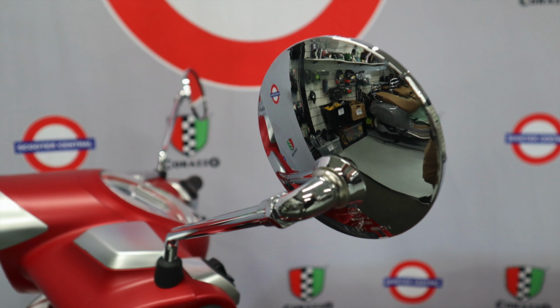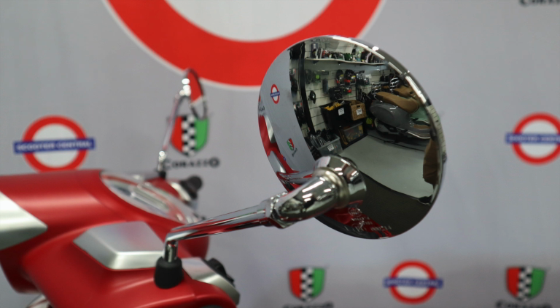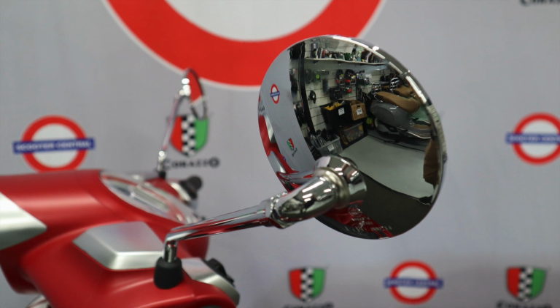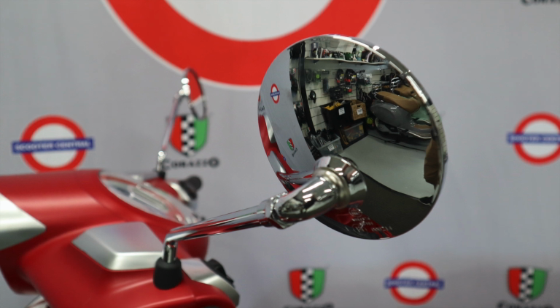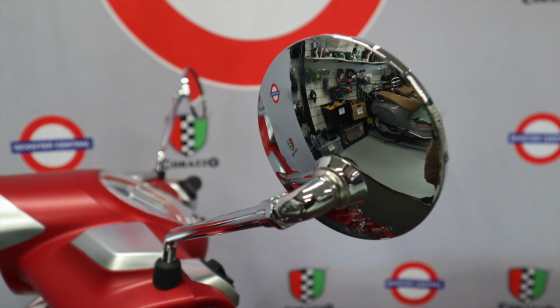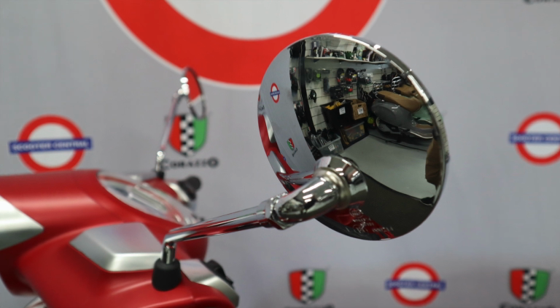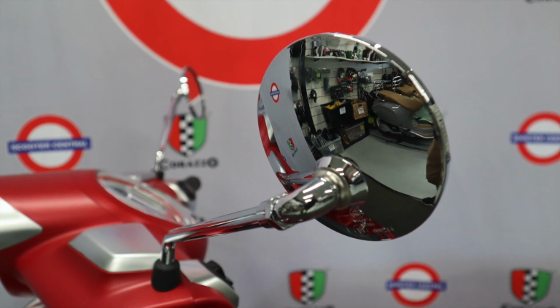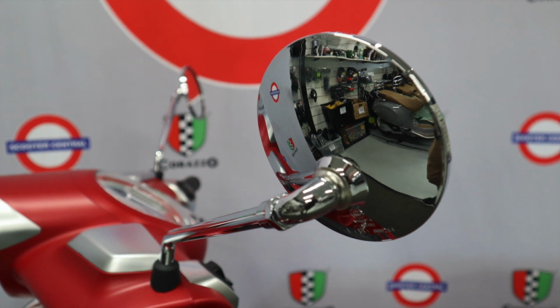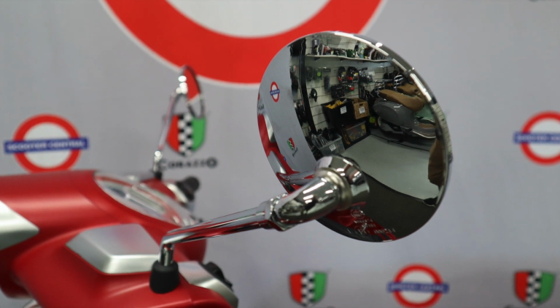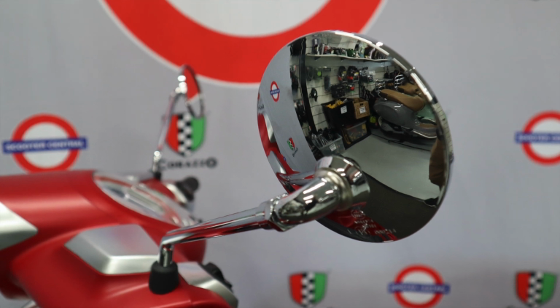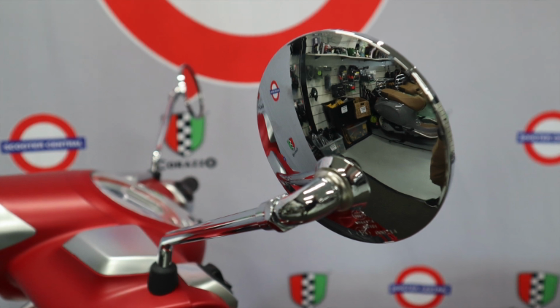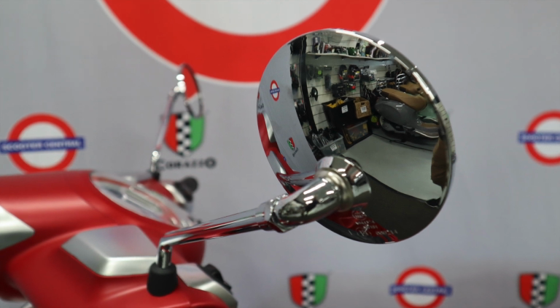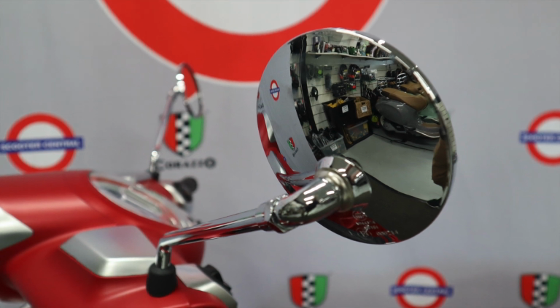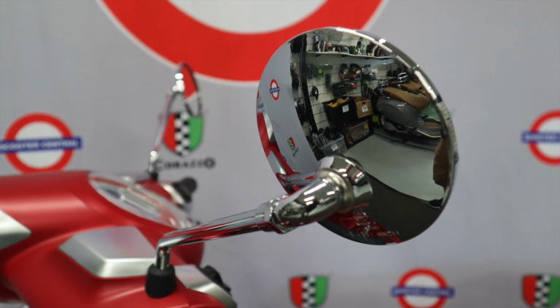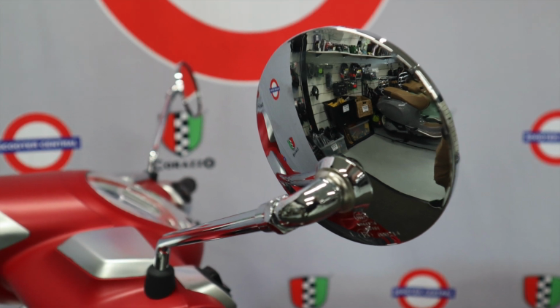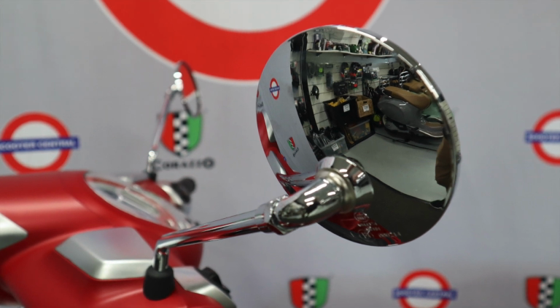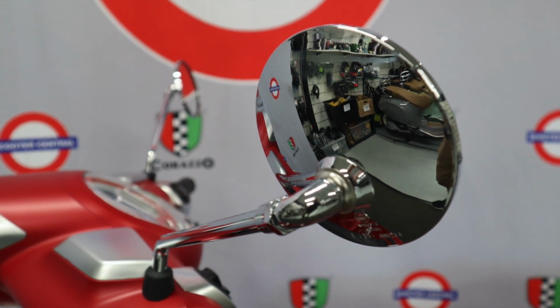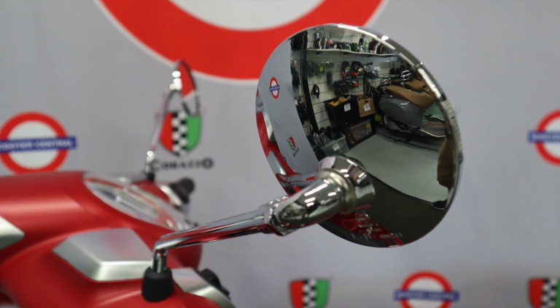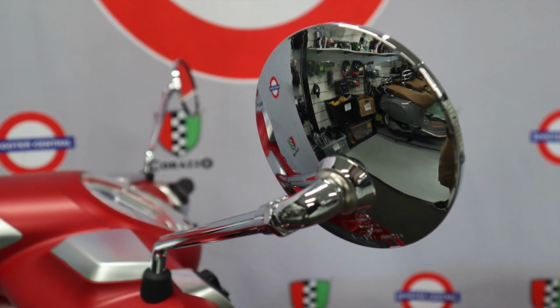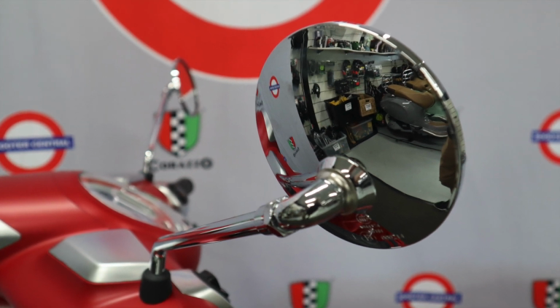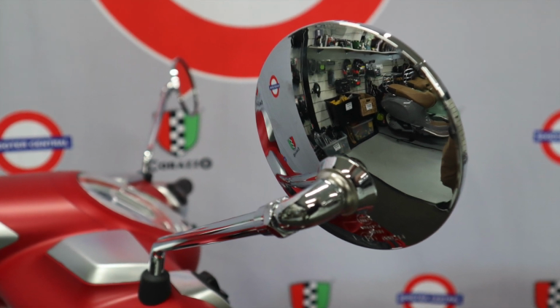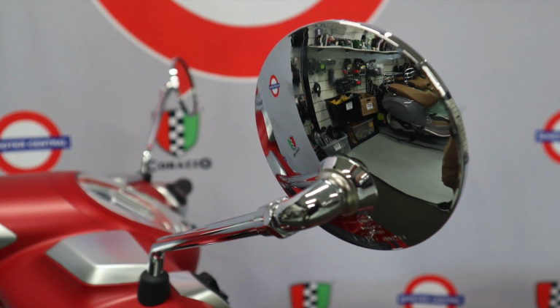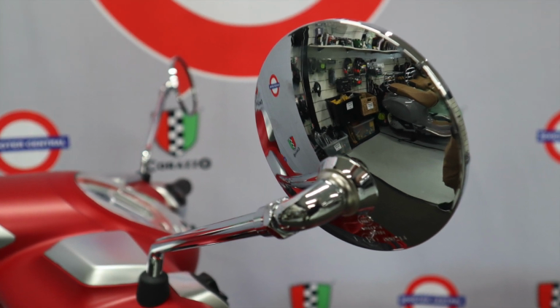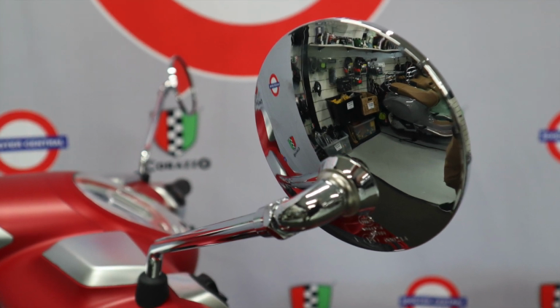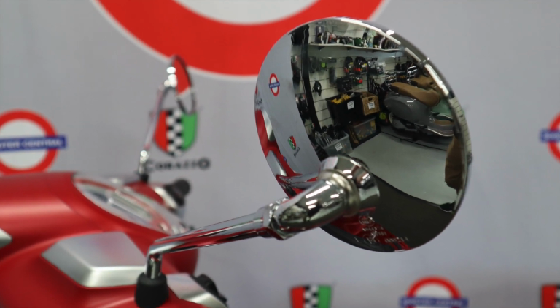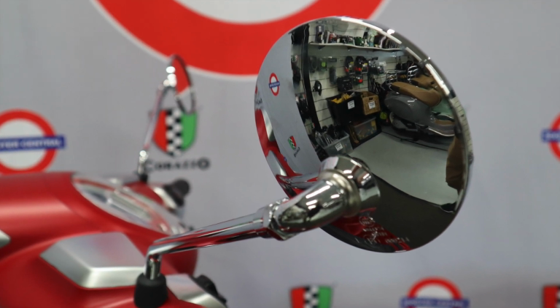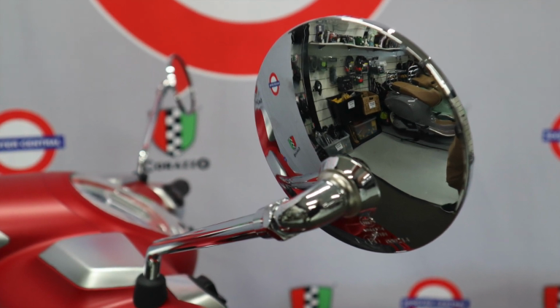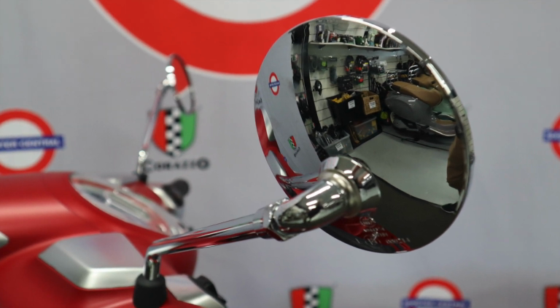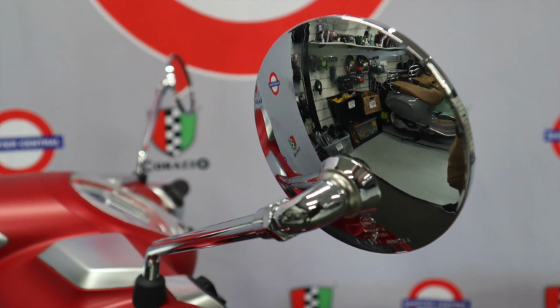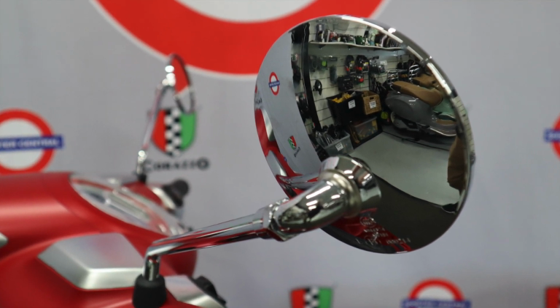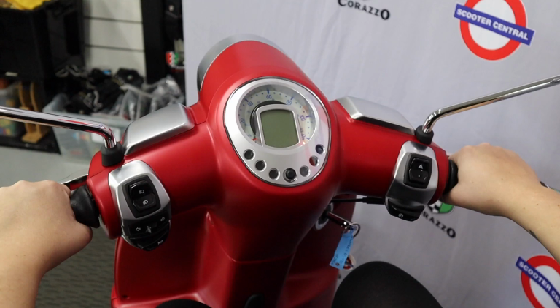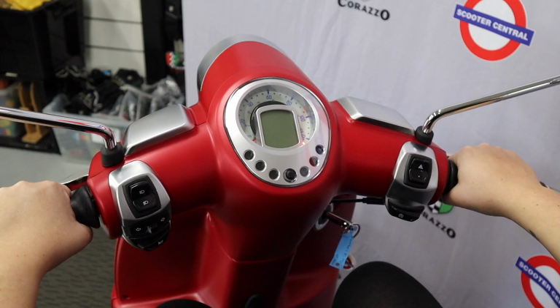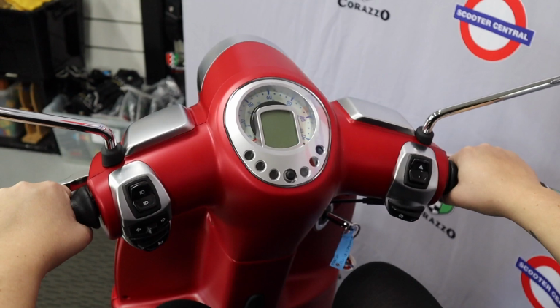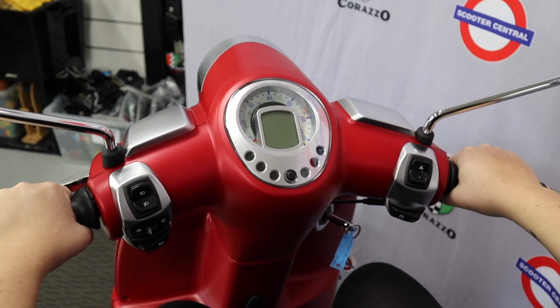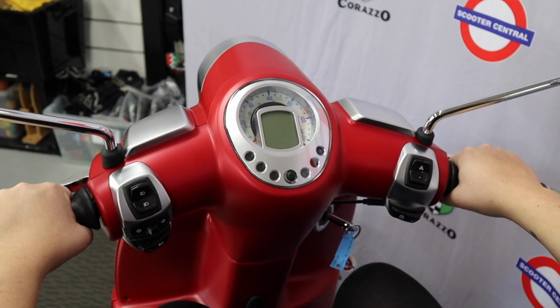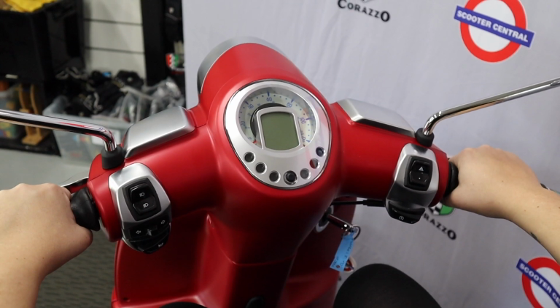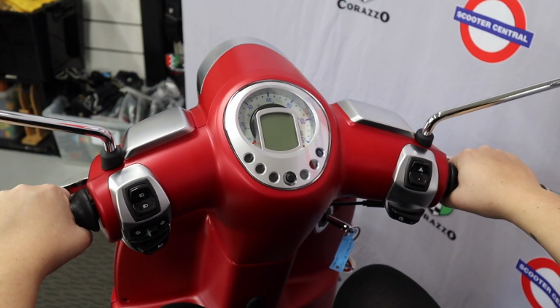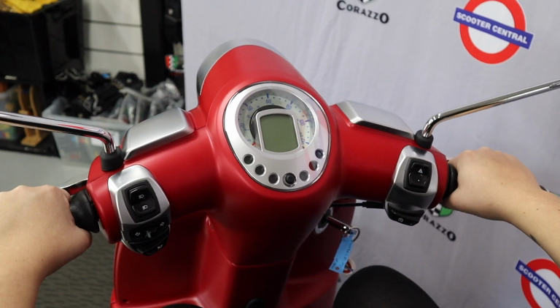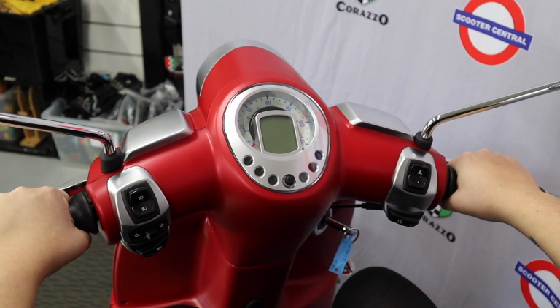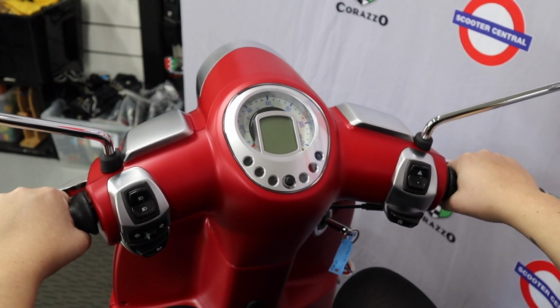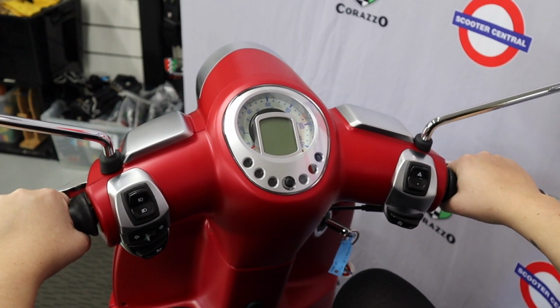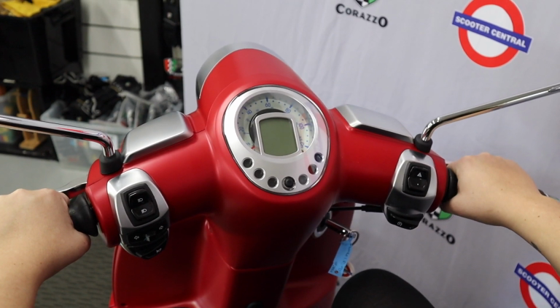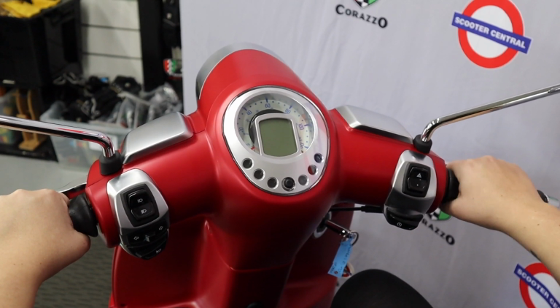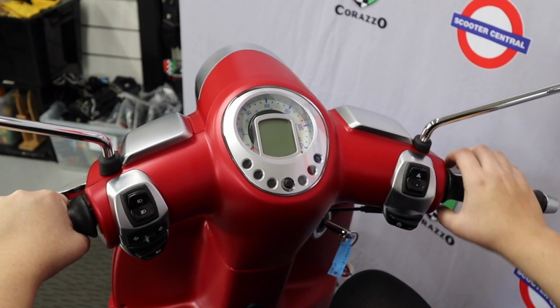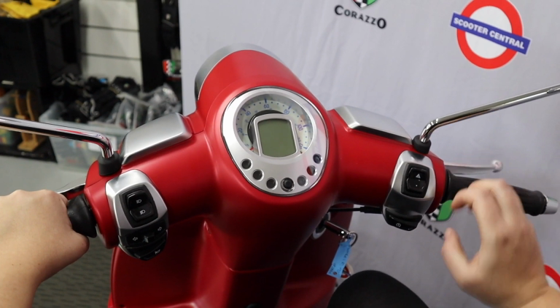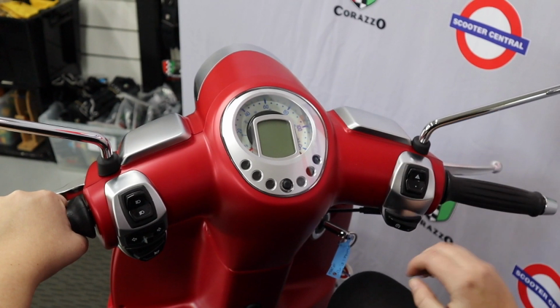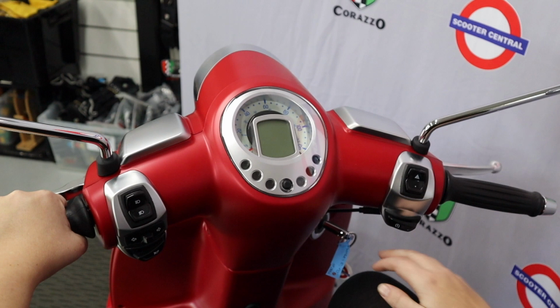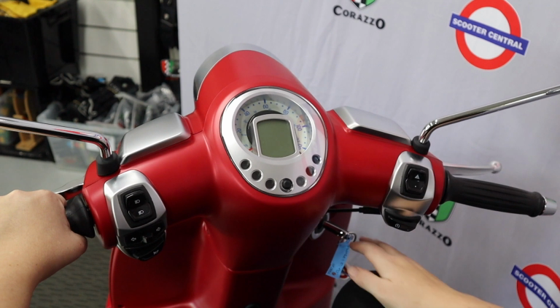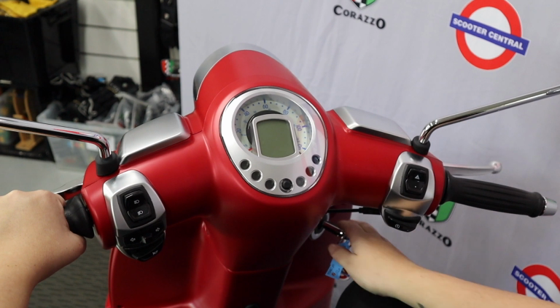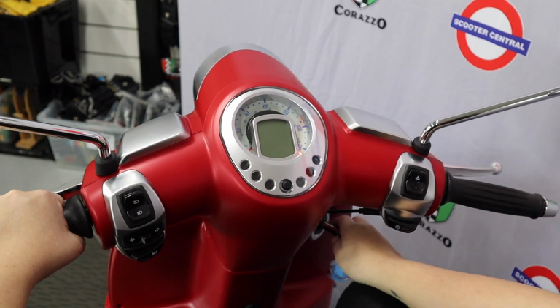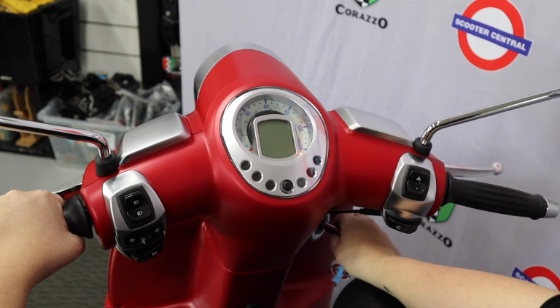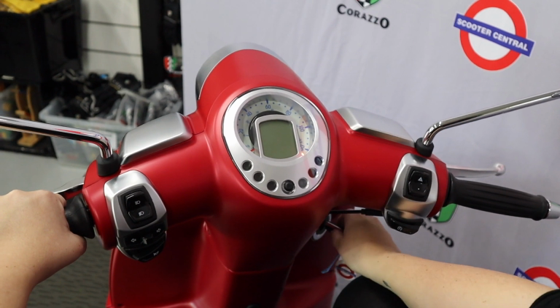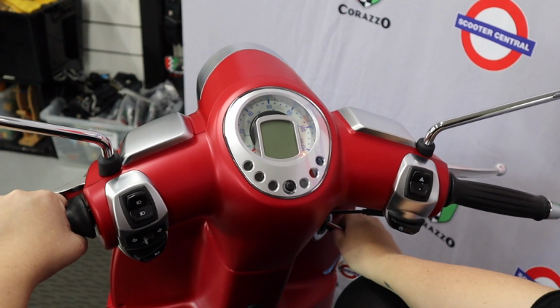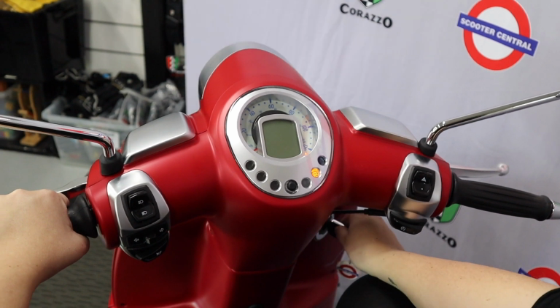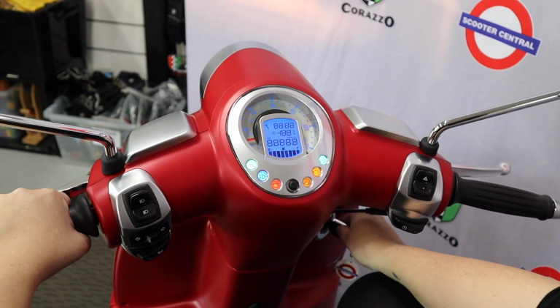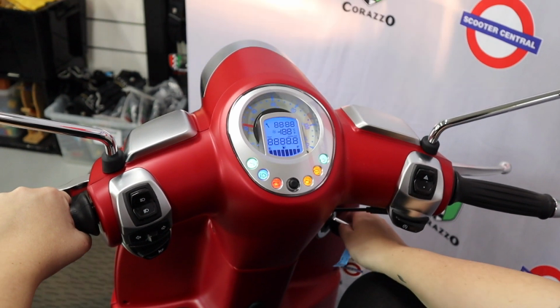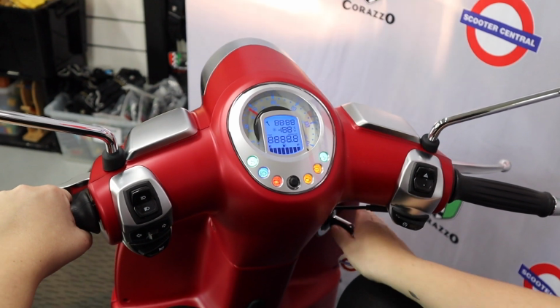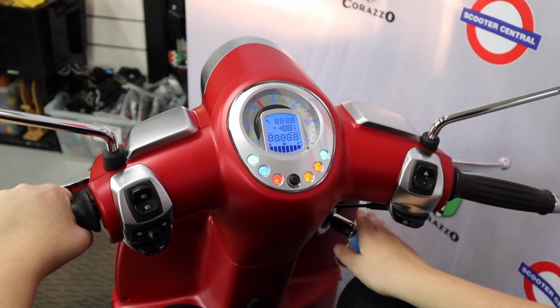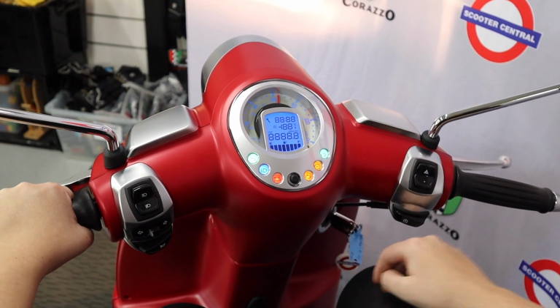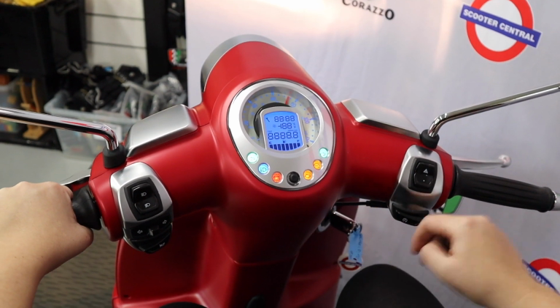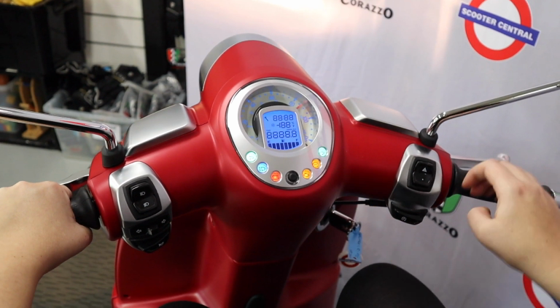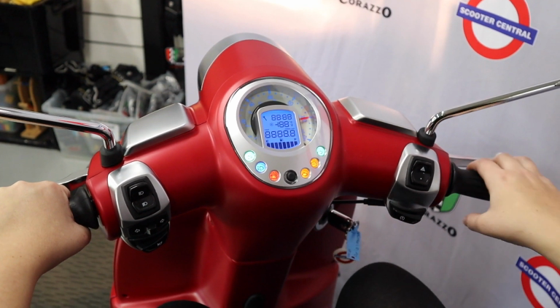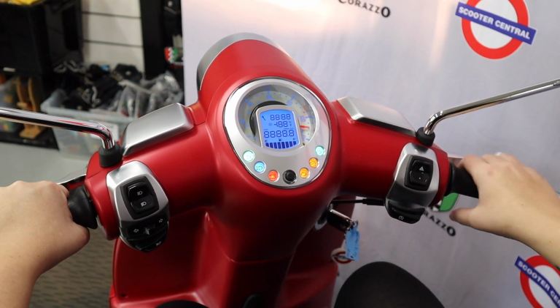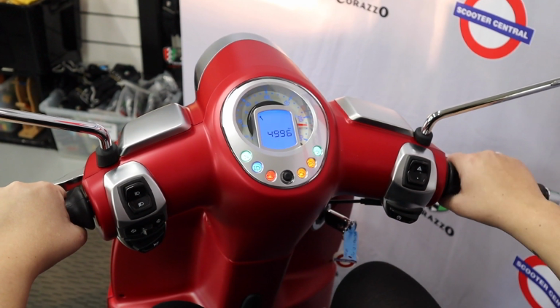The chrome mirrors complement the retro style of the Django very well, and in the cockpit the simple yet modern controls are very easy to navigate.